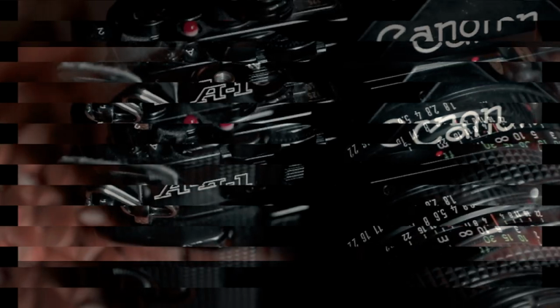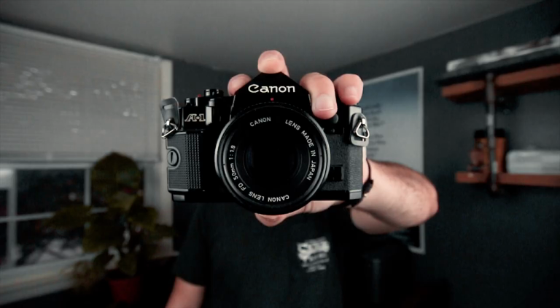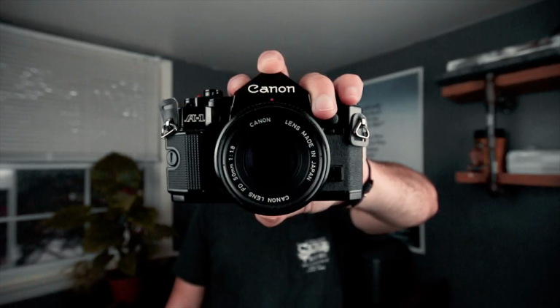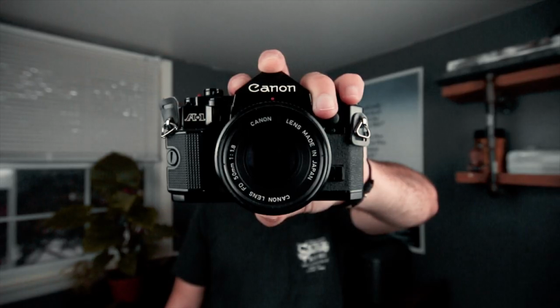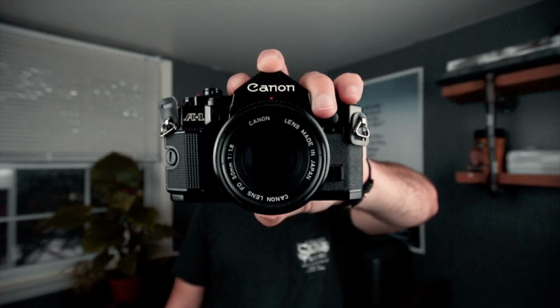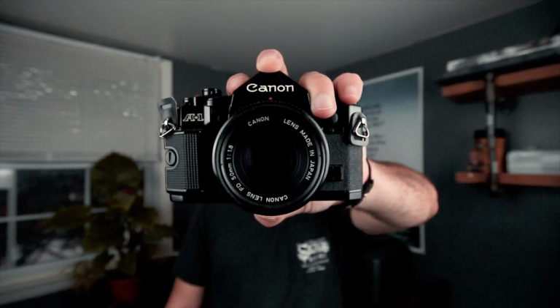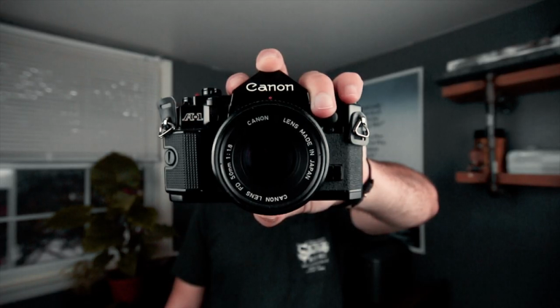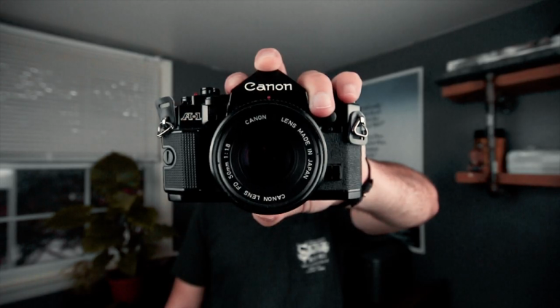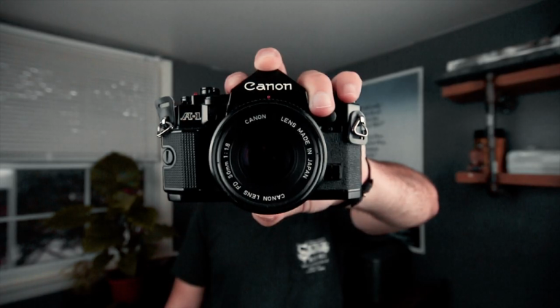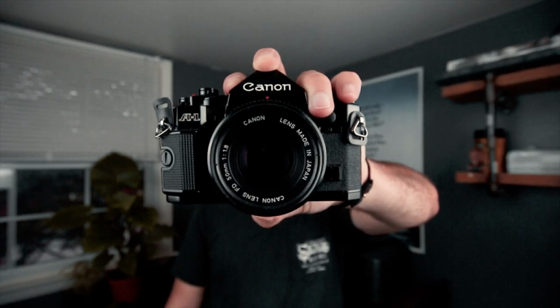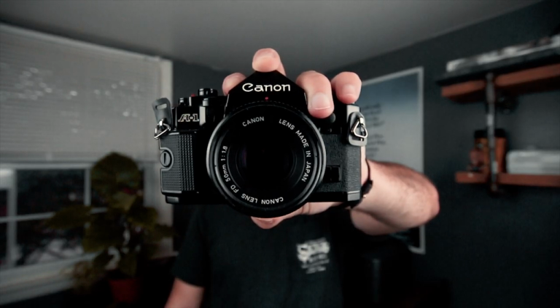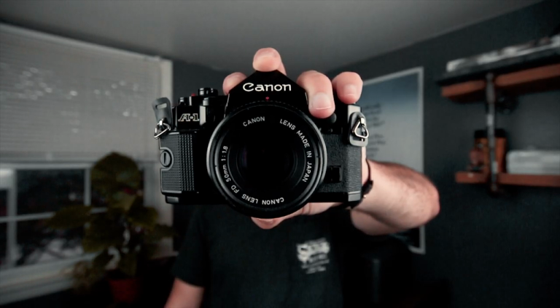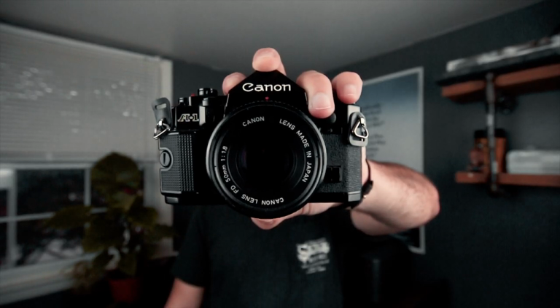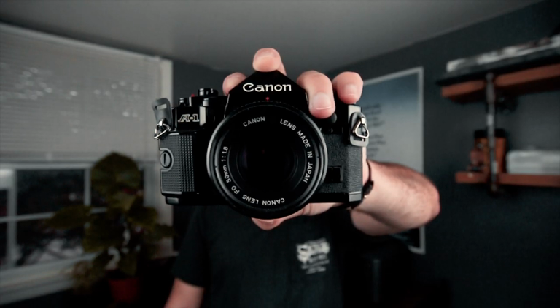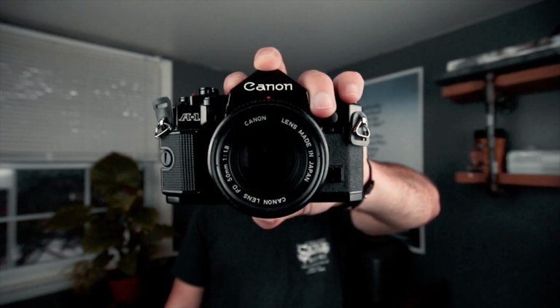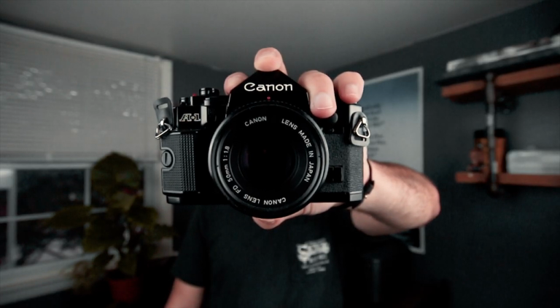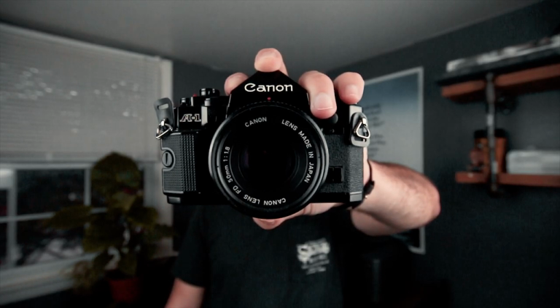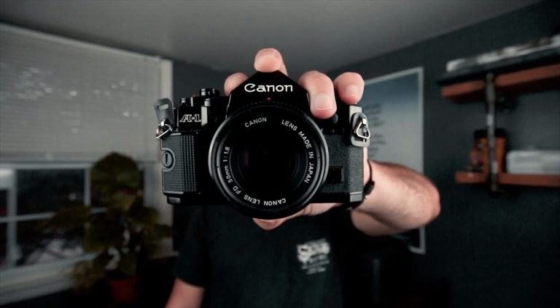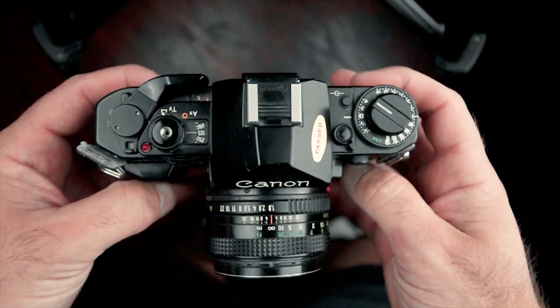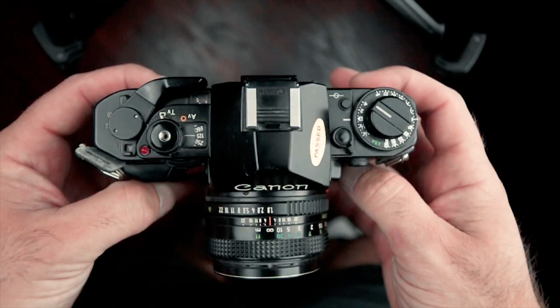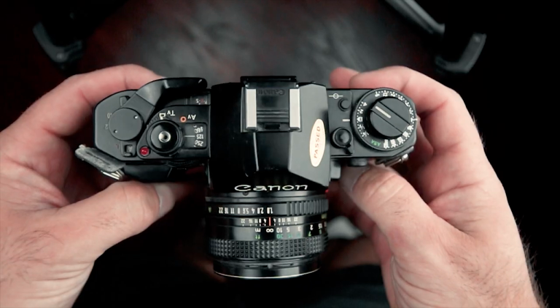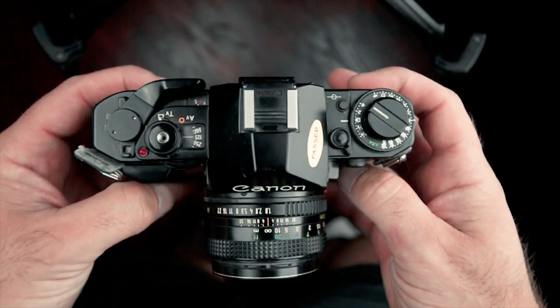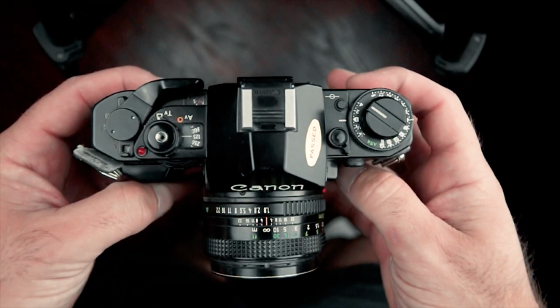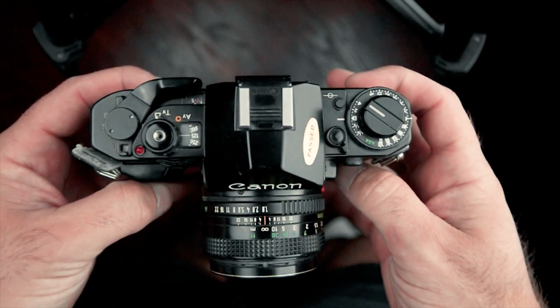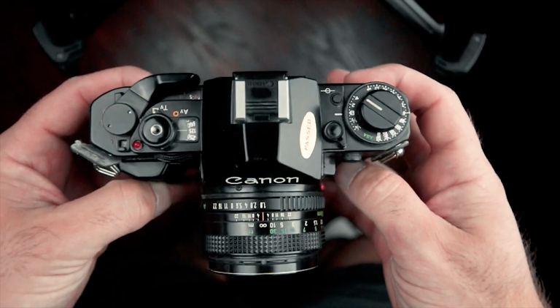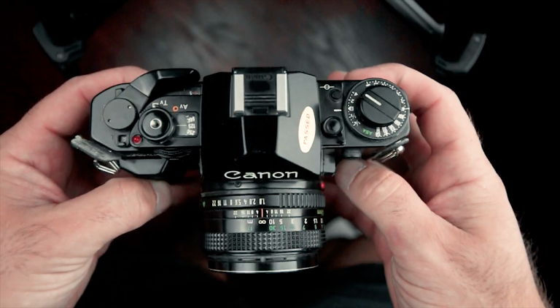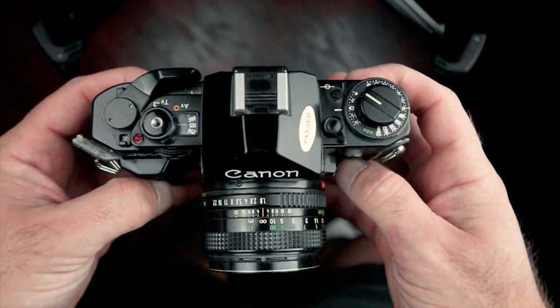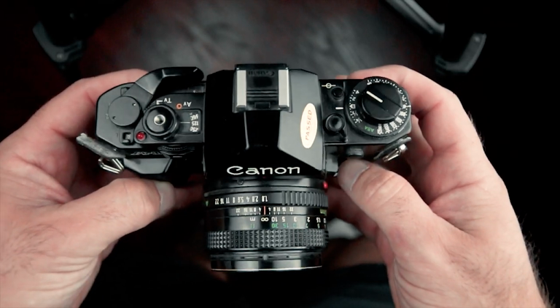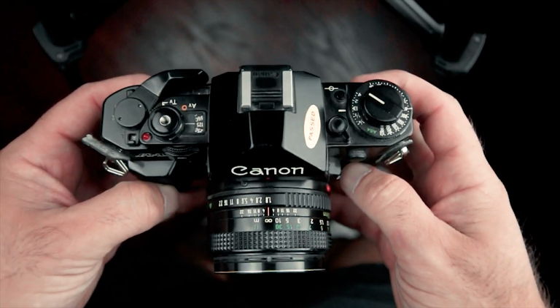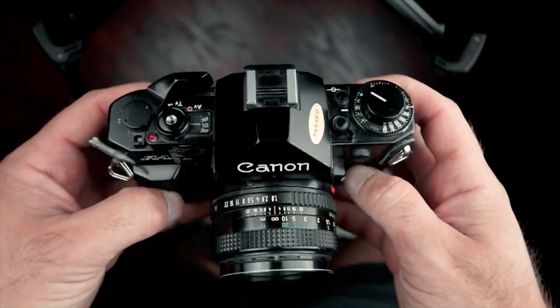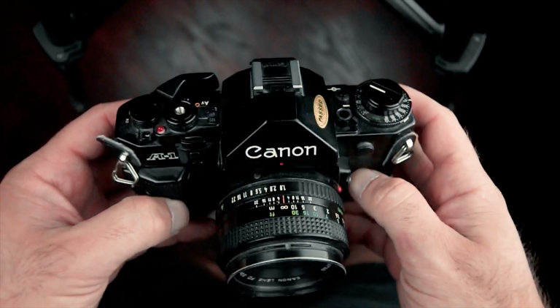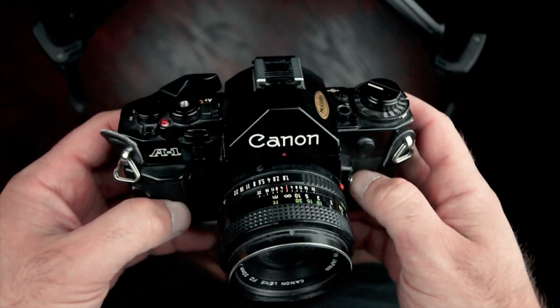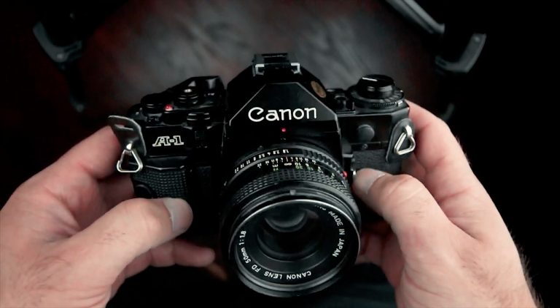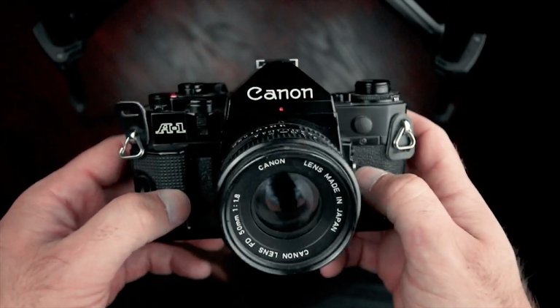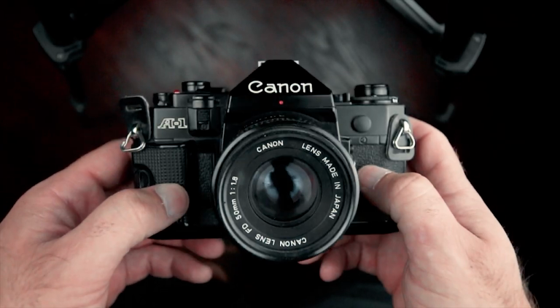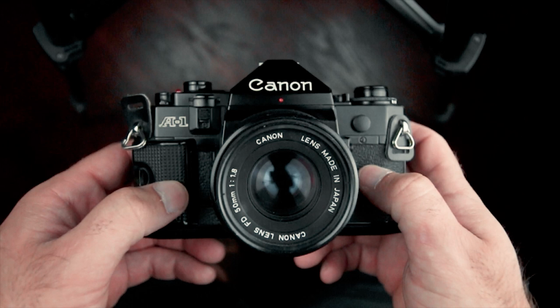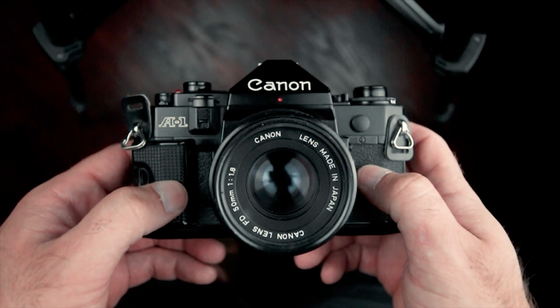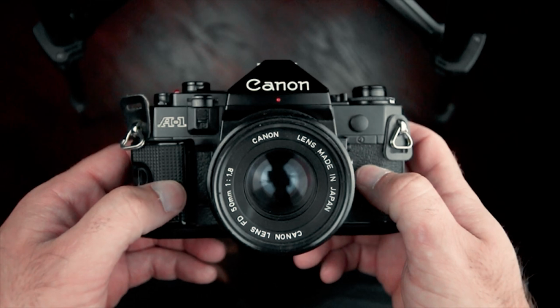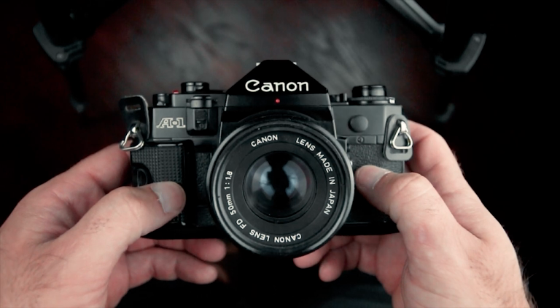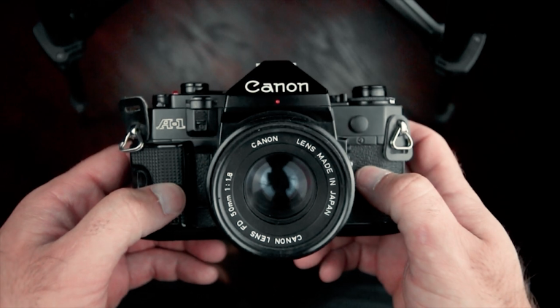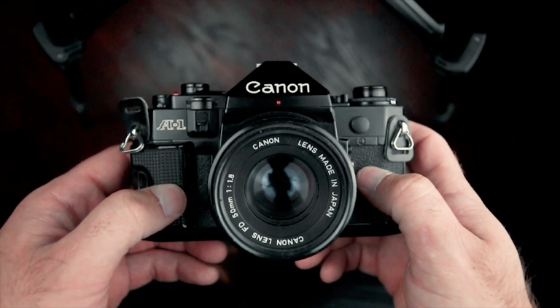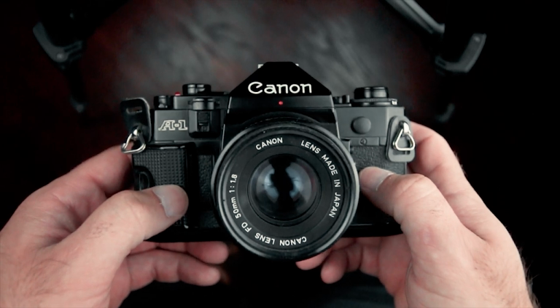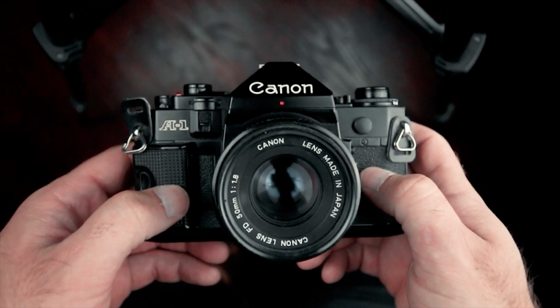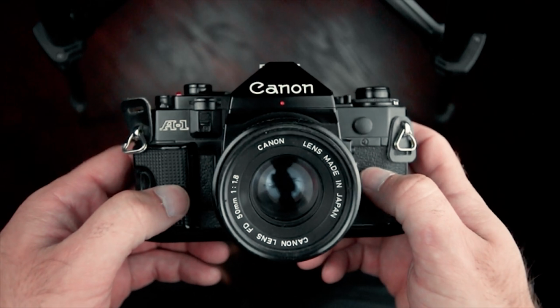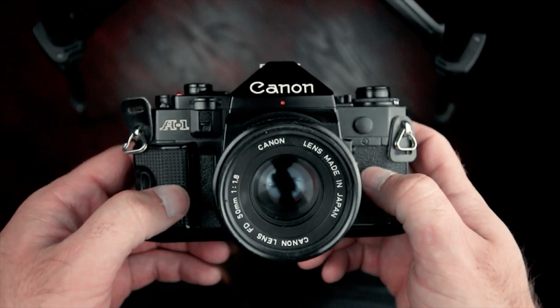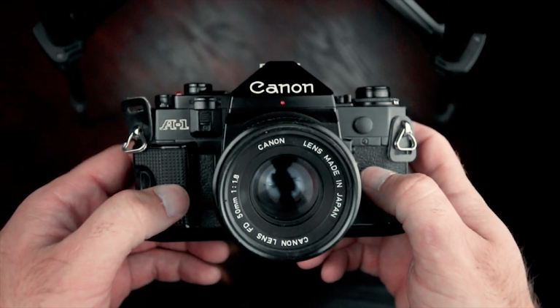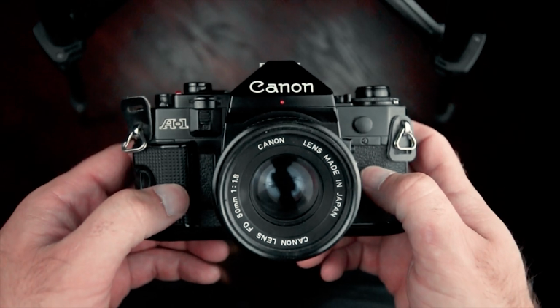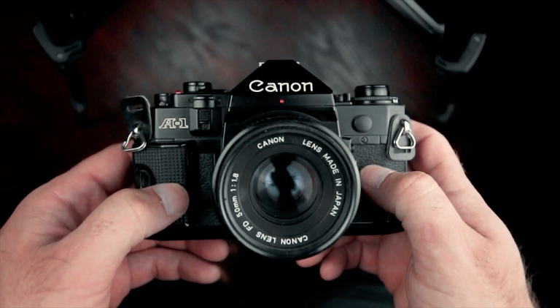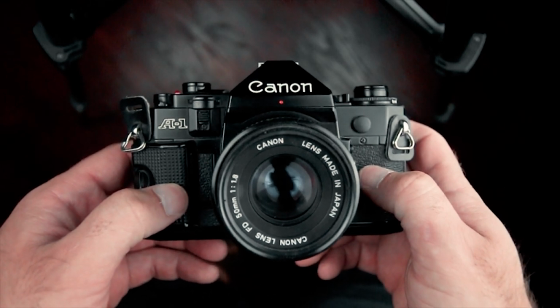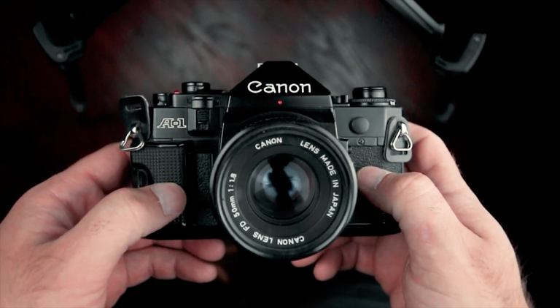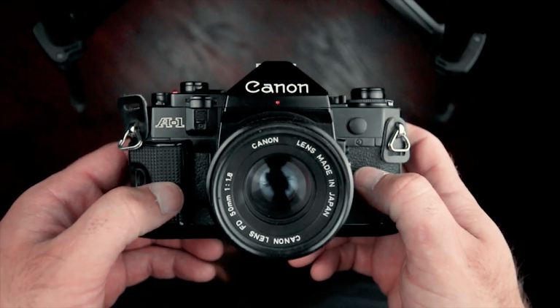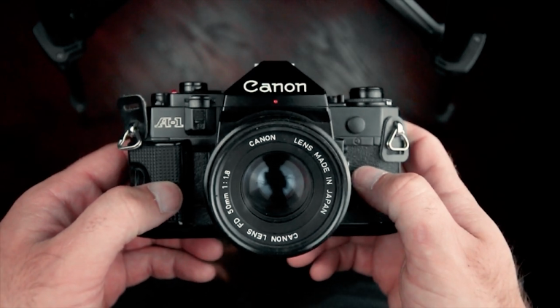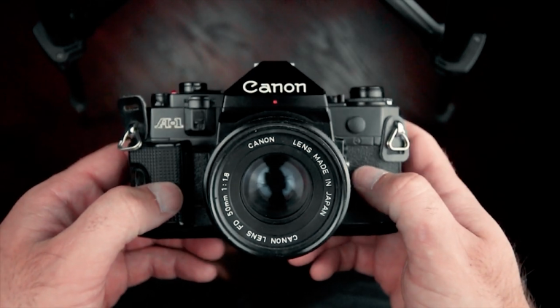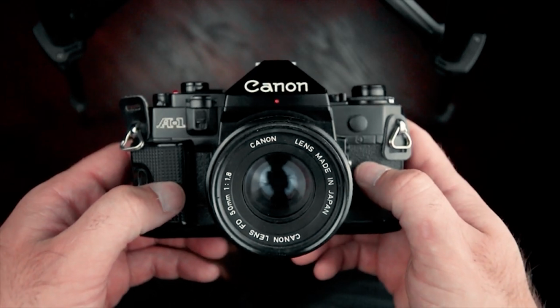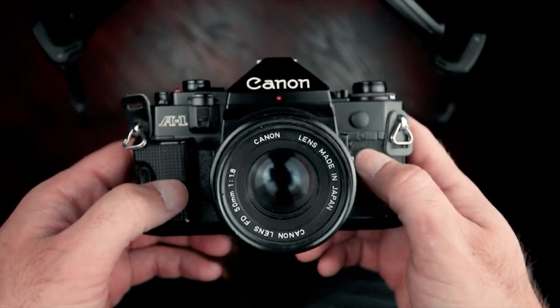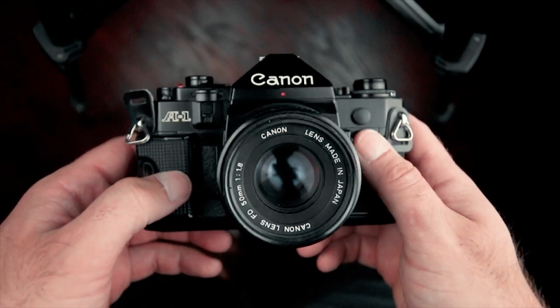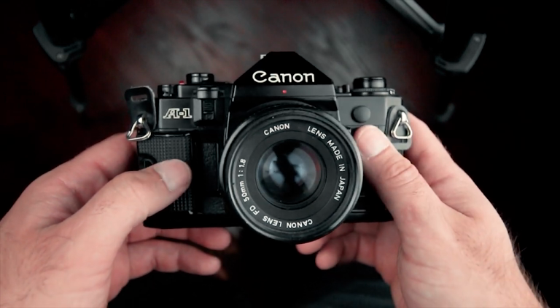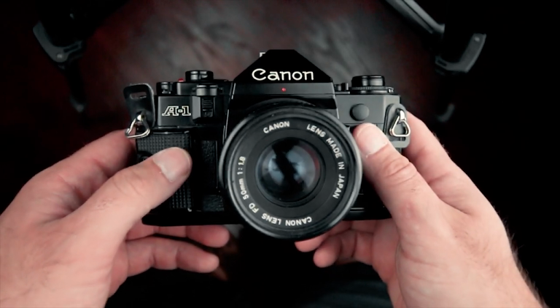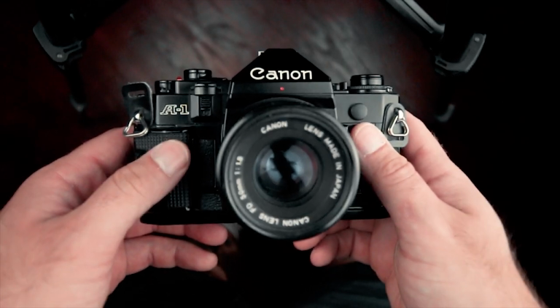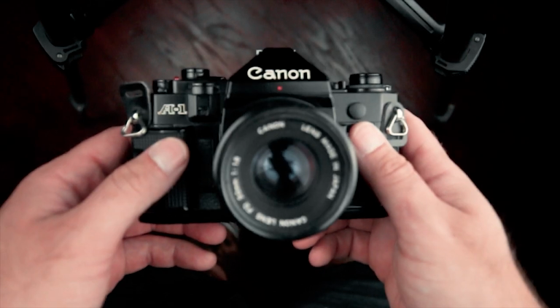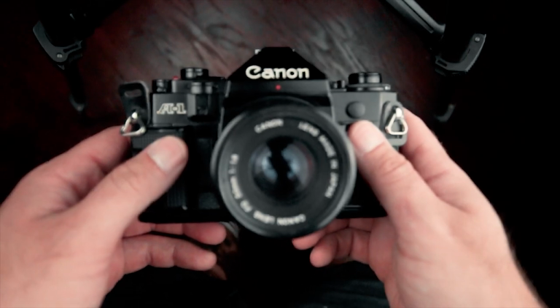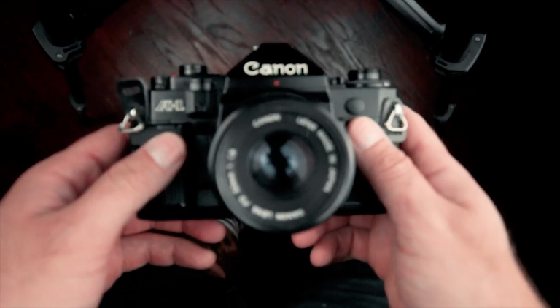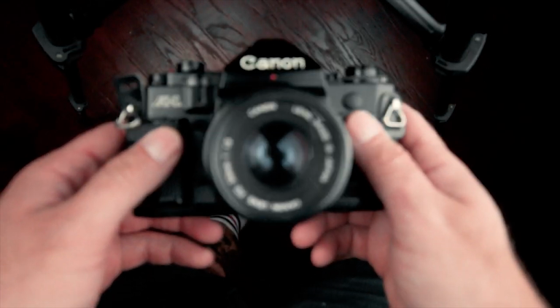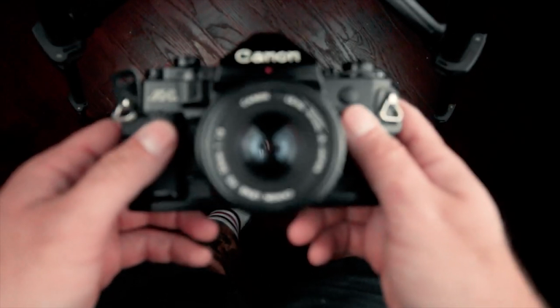The Canon A1. It has the programmed auto exposure mode with a 50mm f1.8 lens on it.